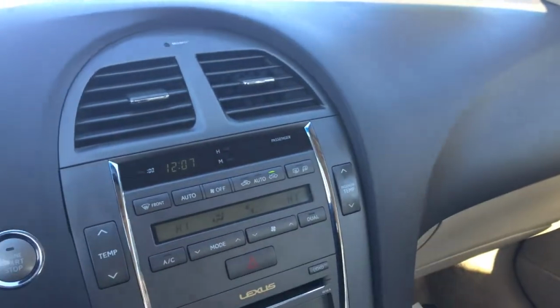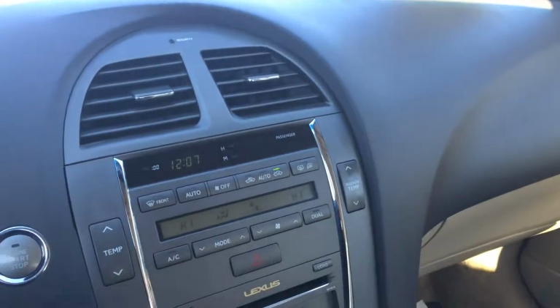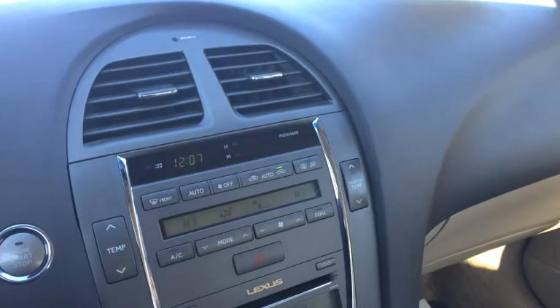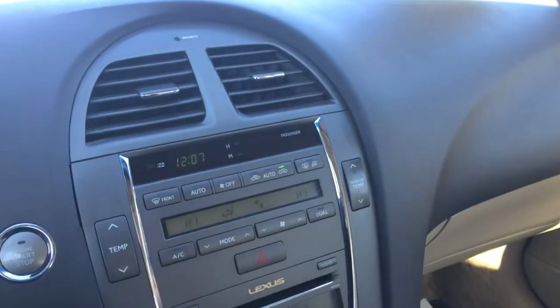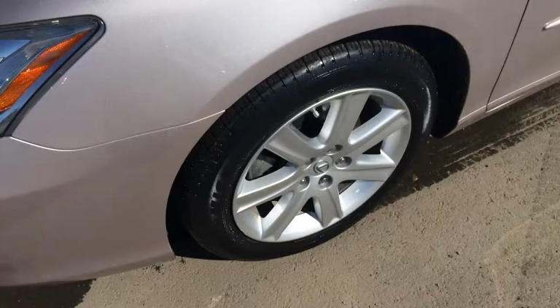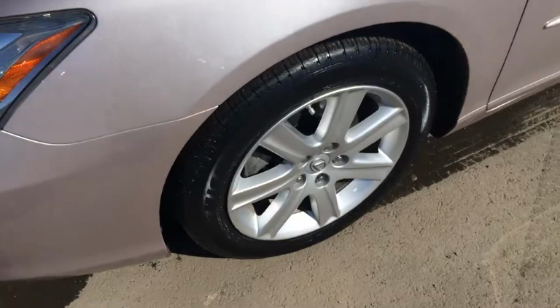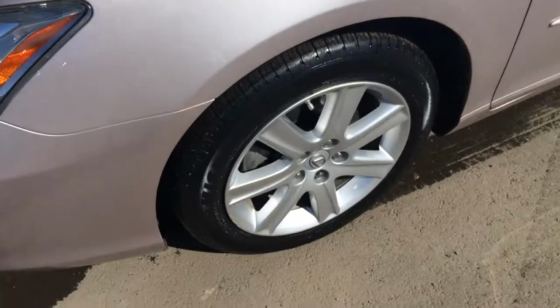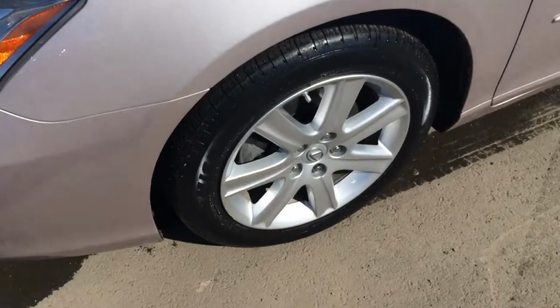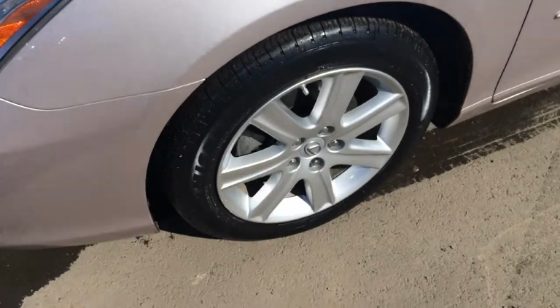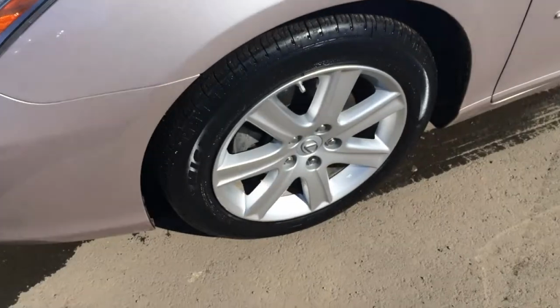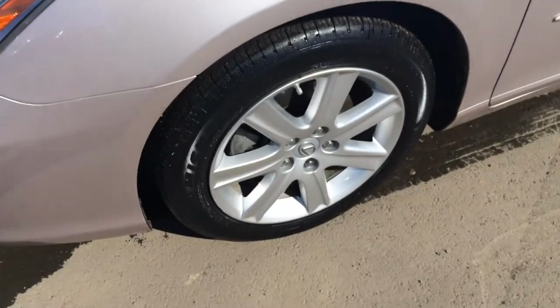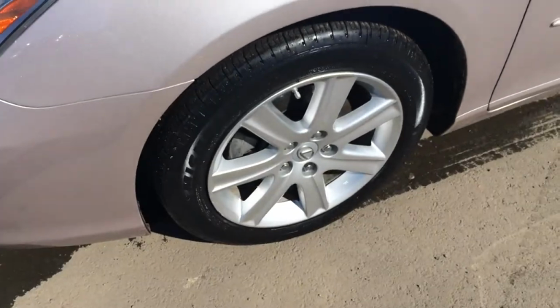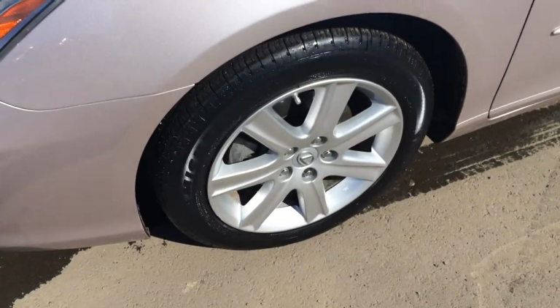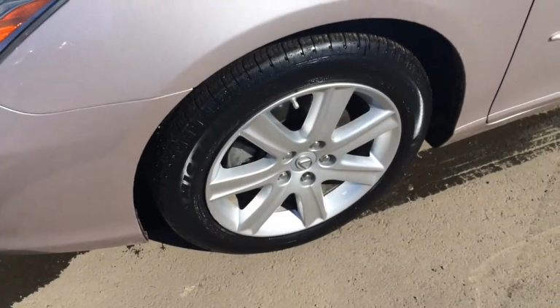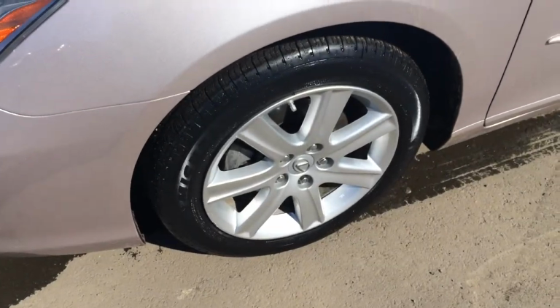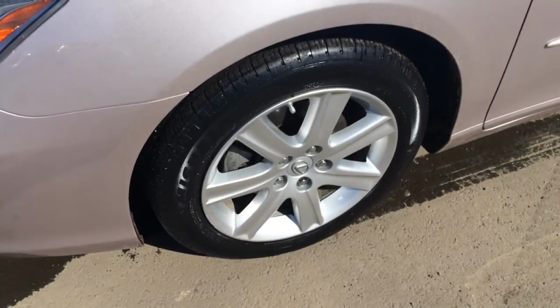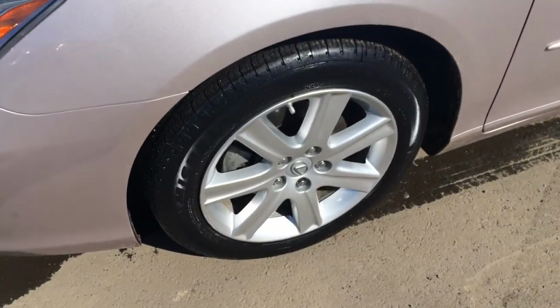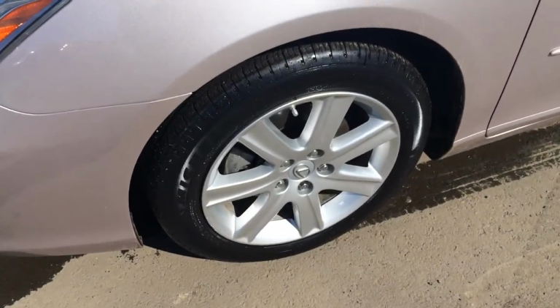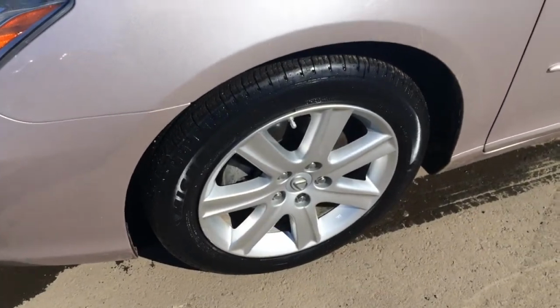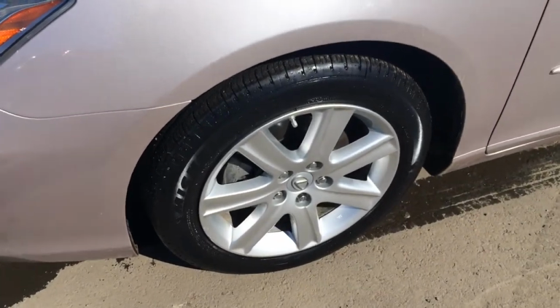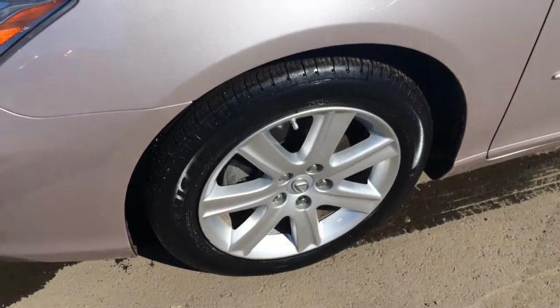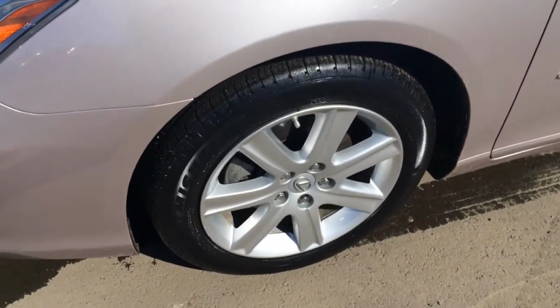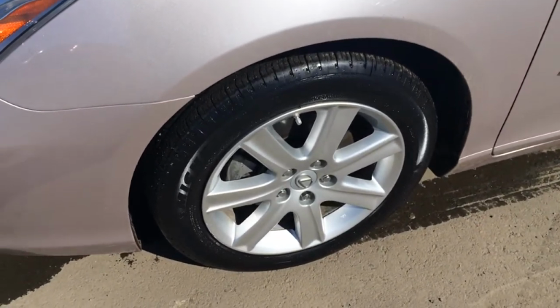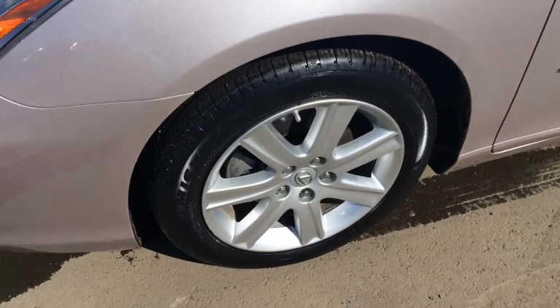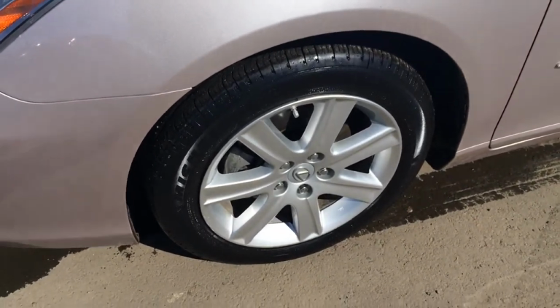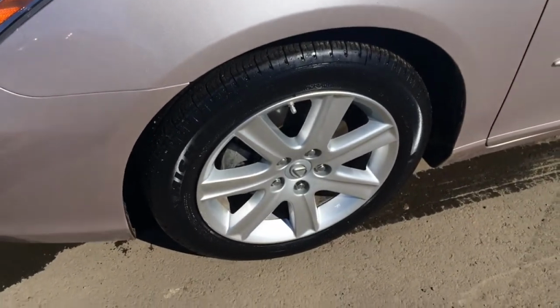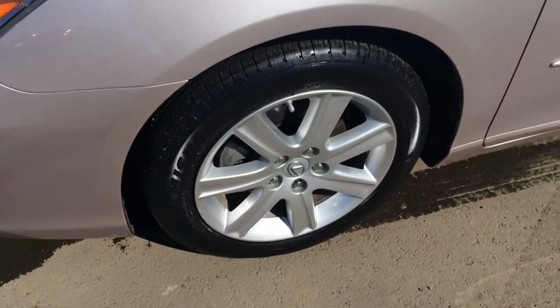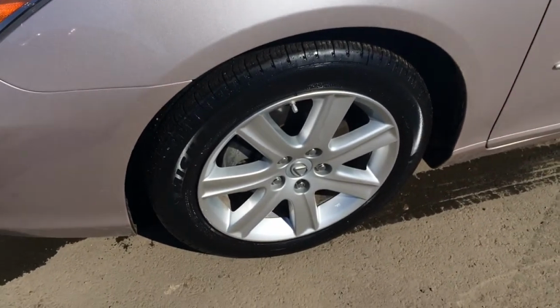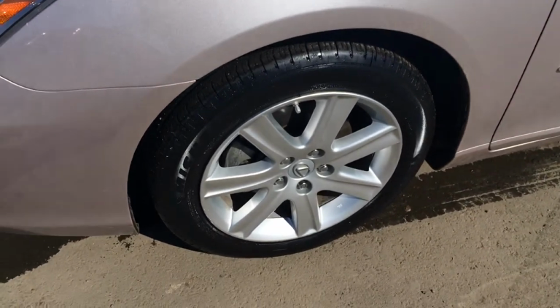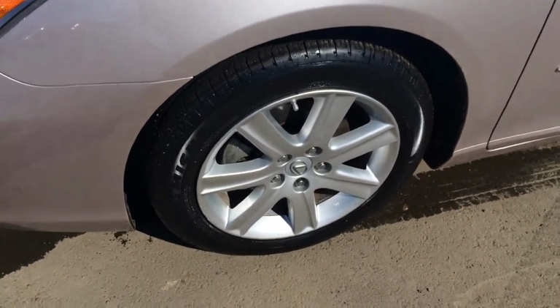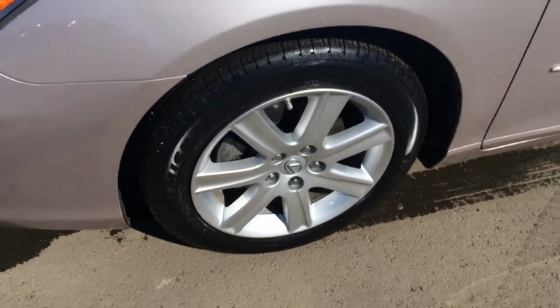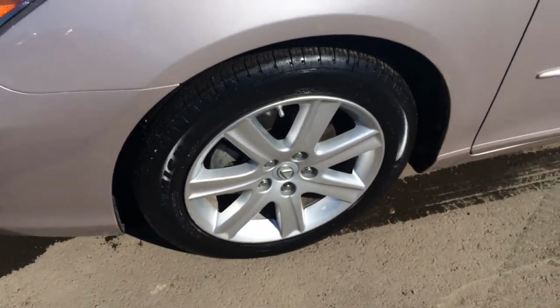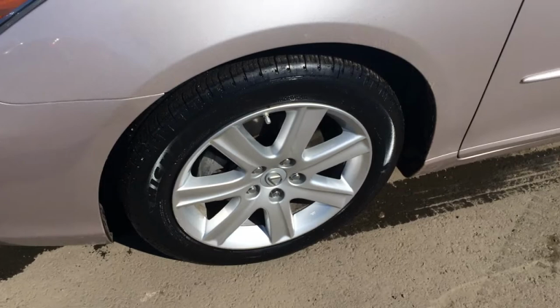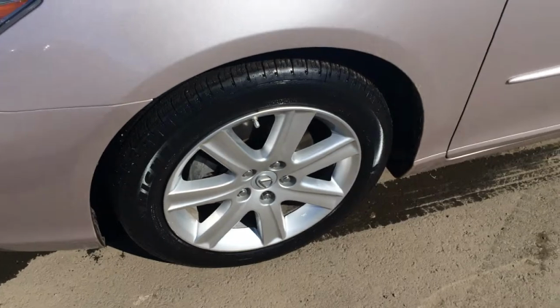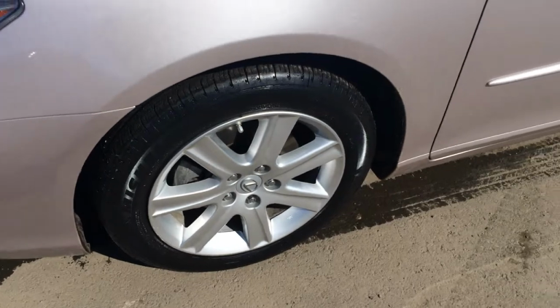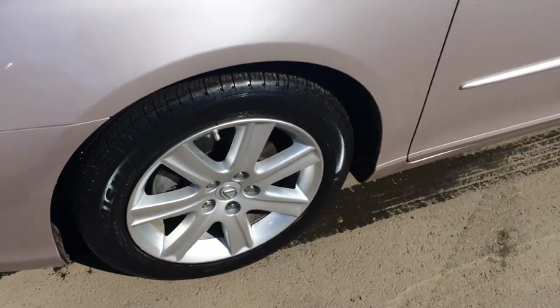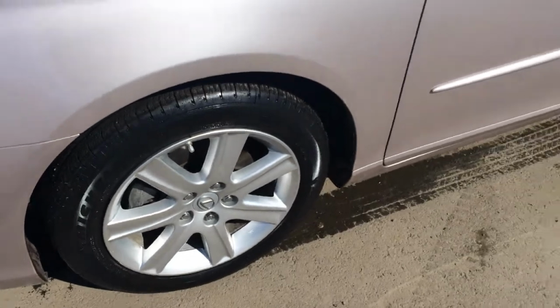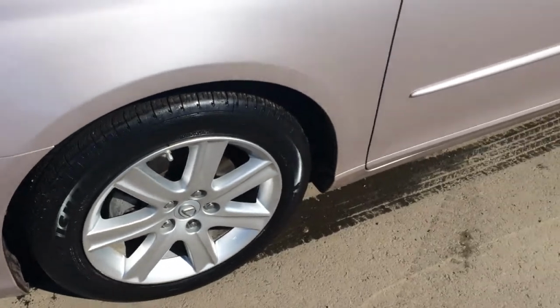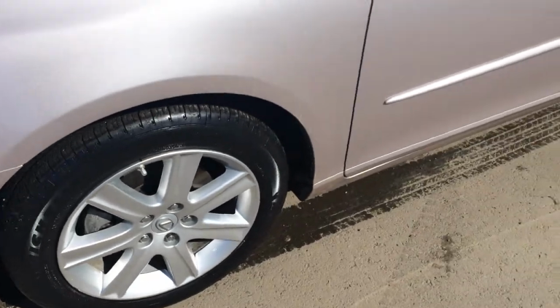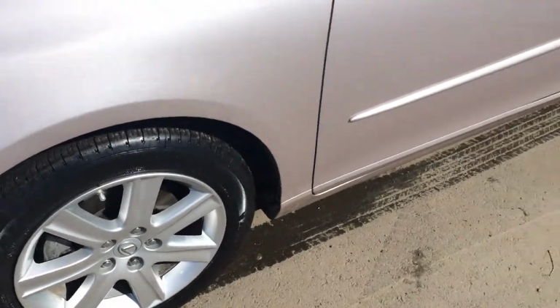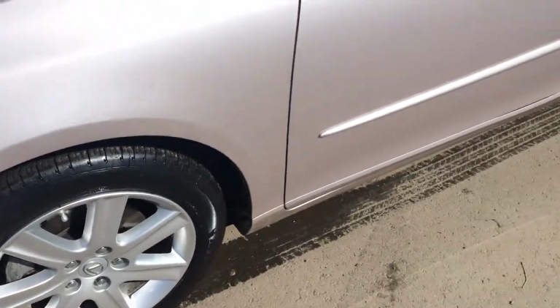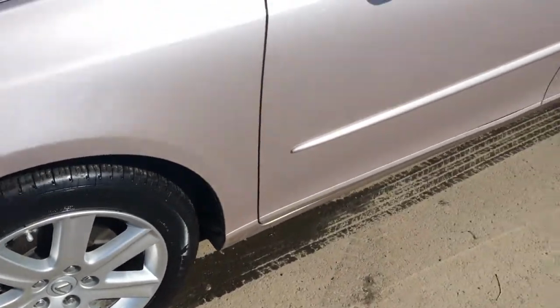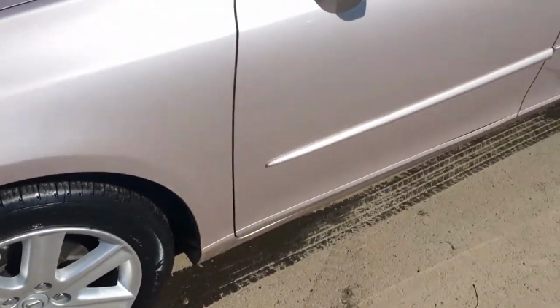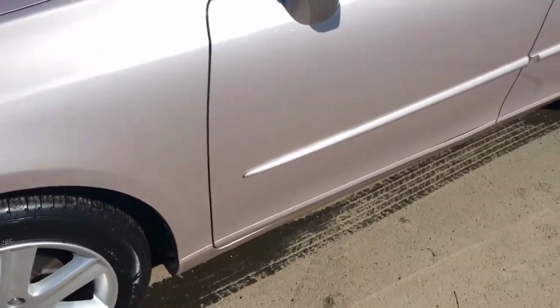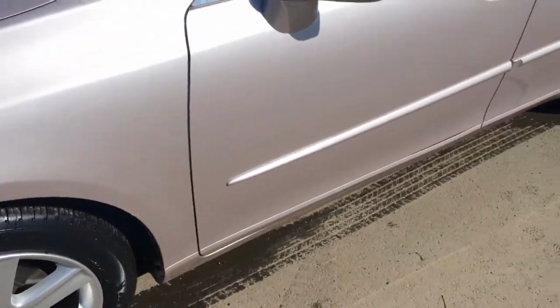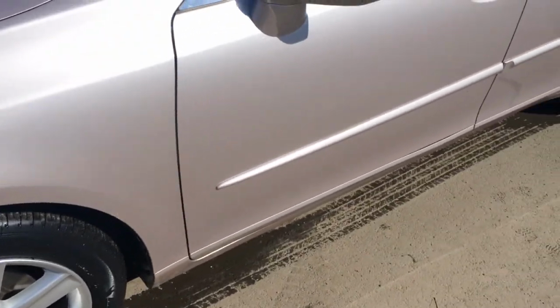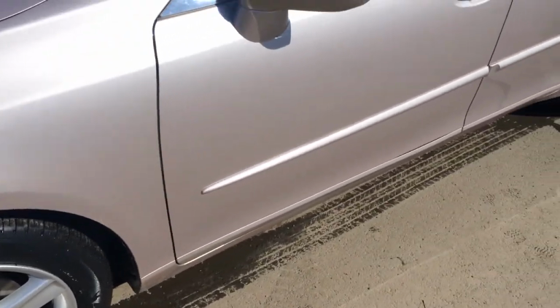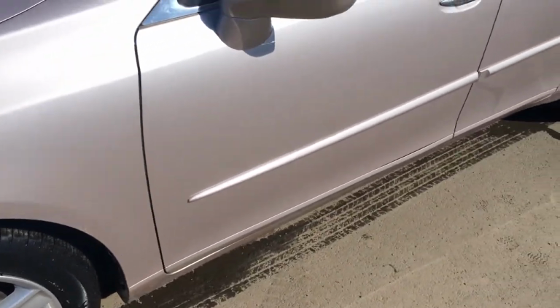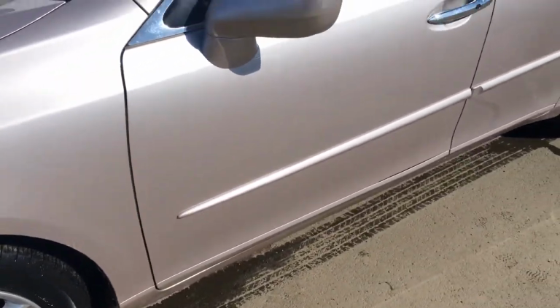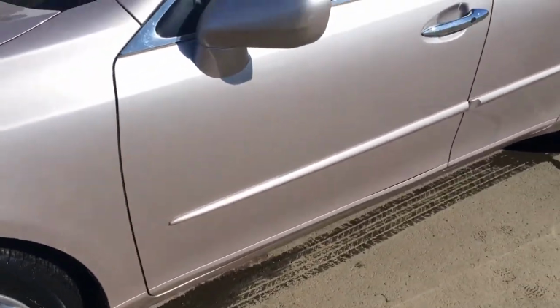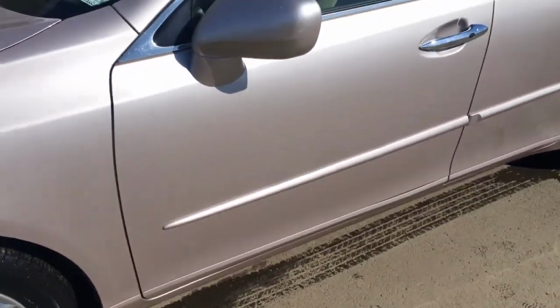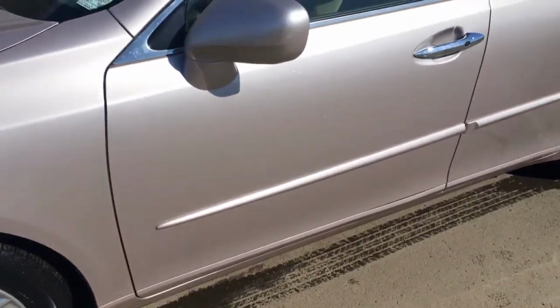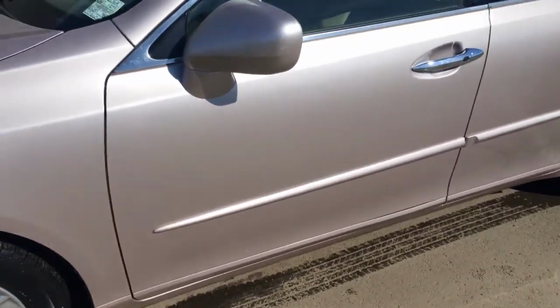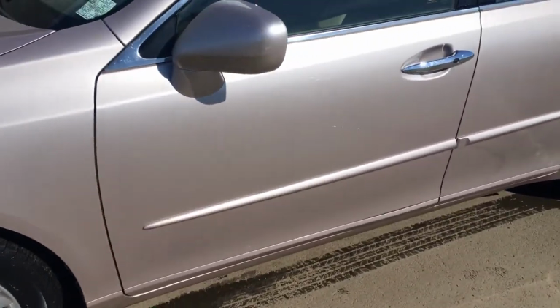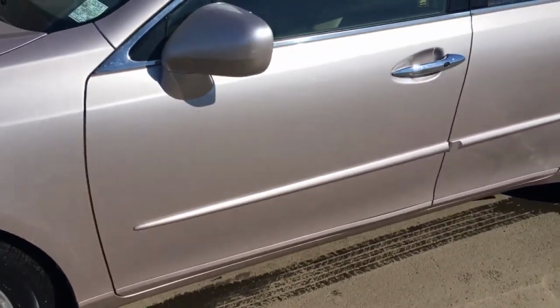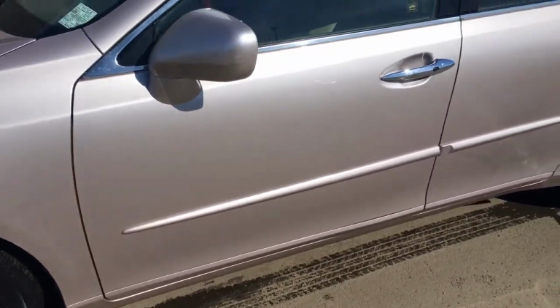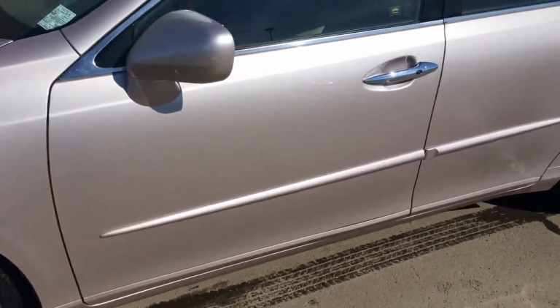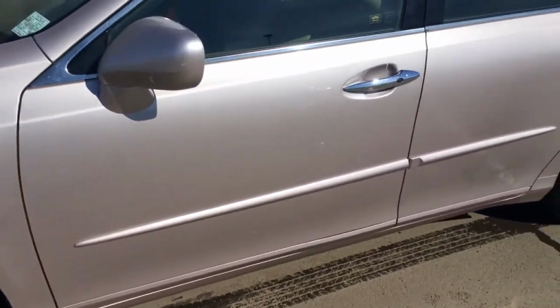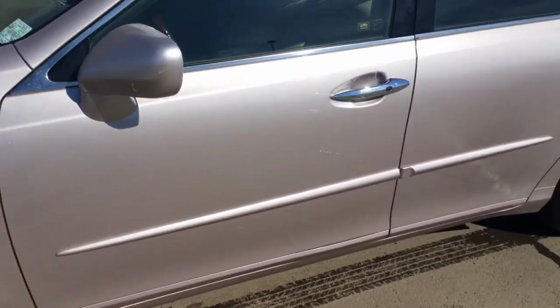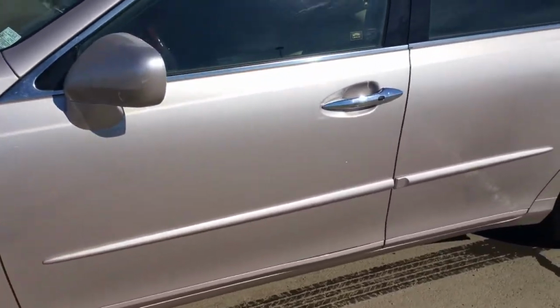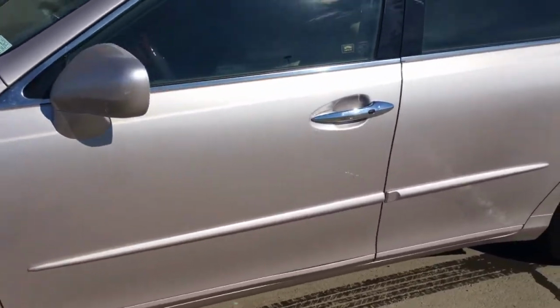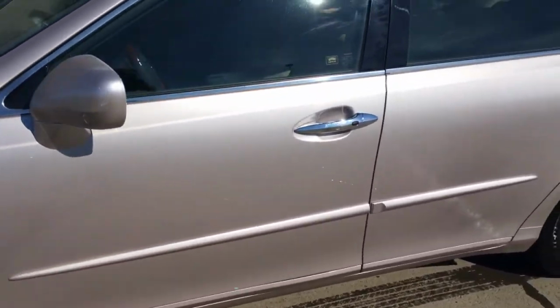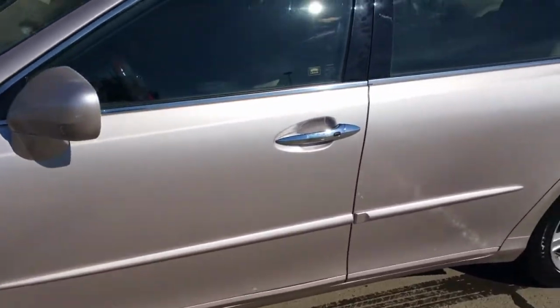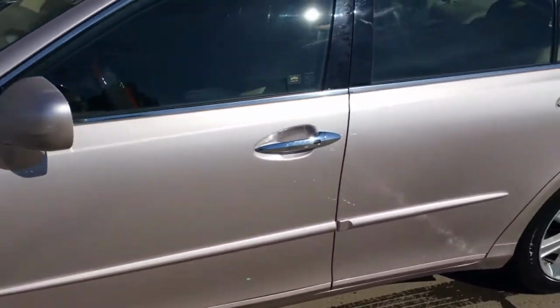You have 17-inch alloy wheels with Michelin all-season tires and locking wheel locks. There's keyless entry and an aftermarket remote start.